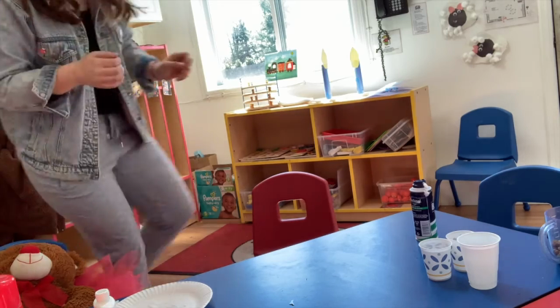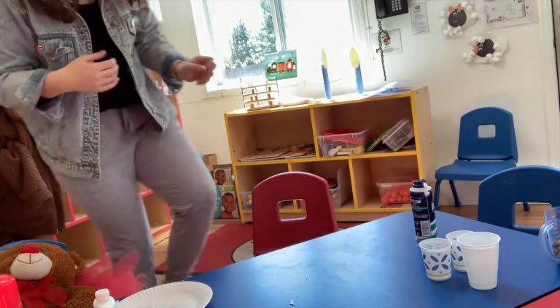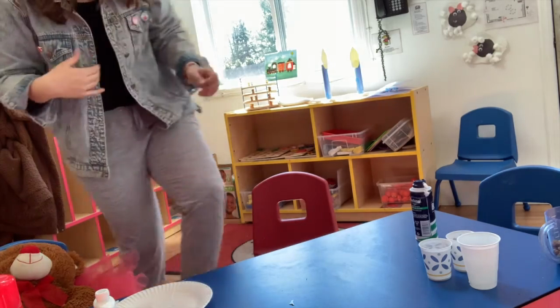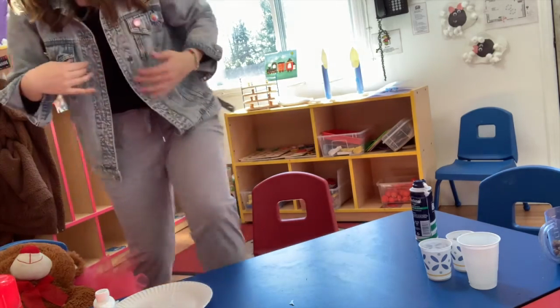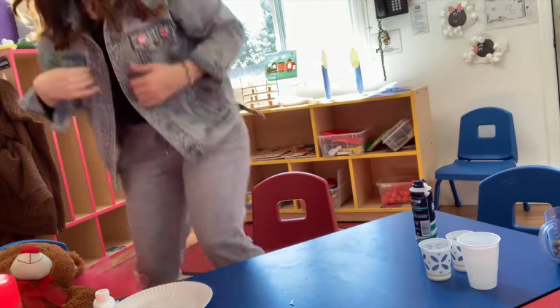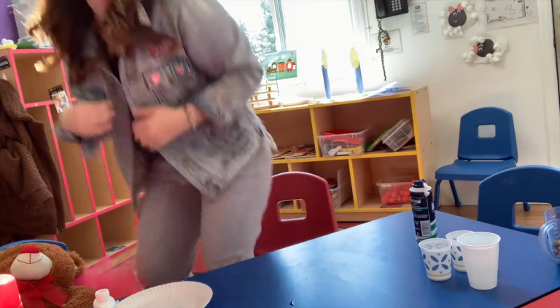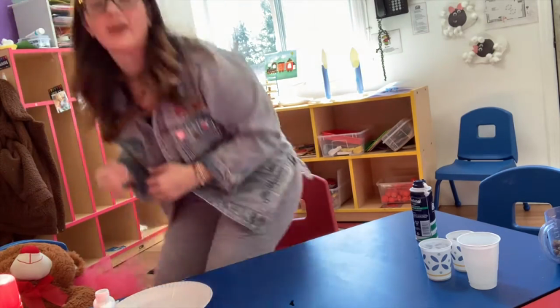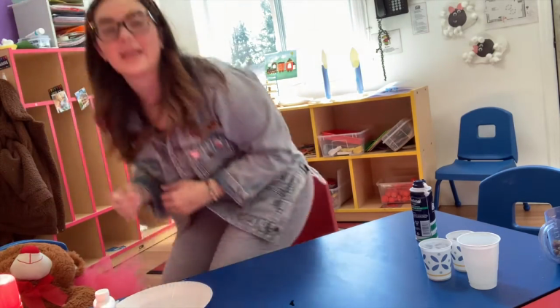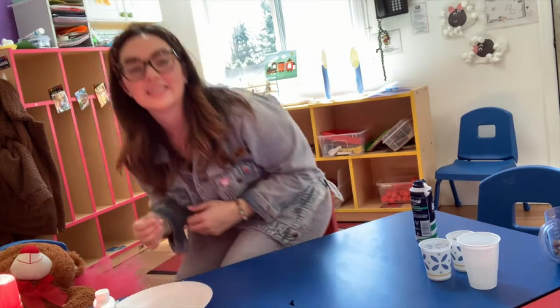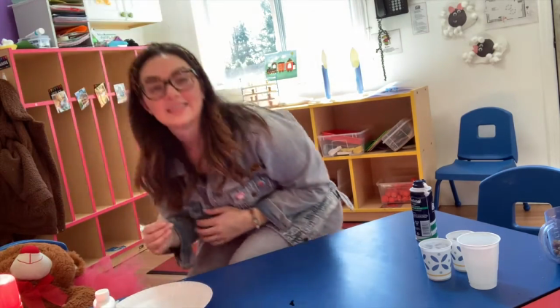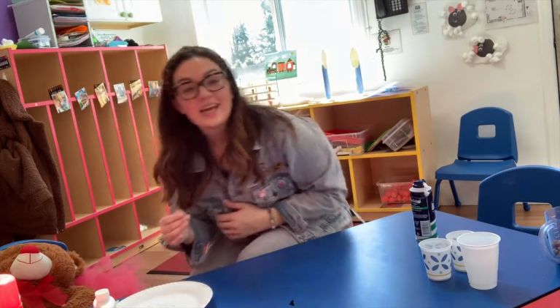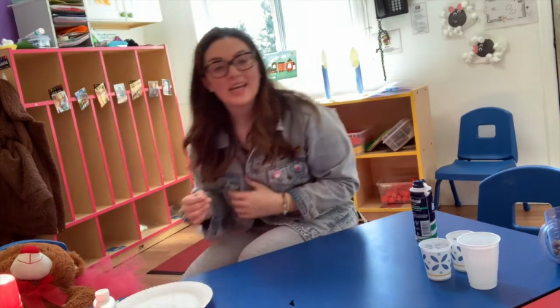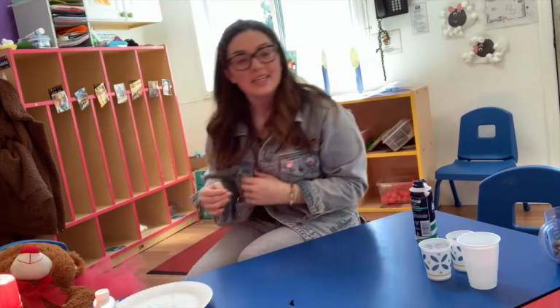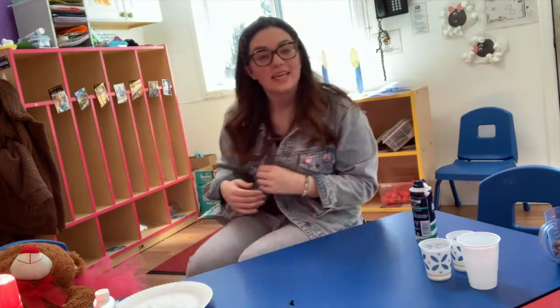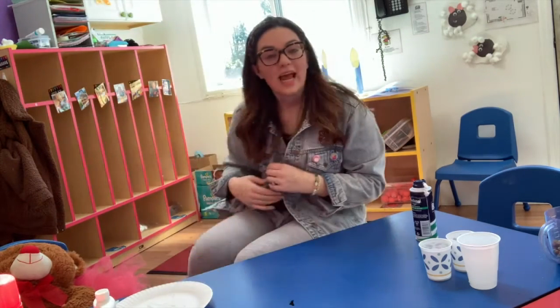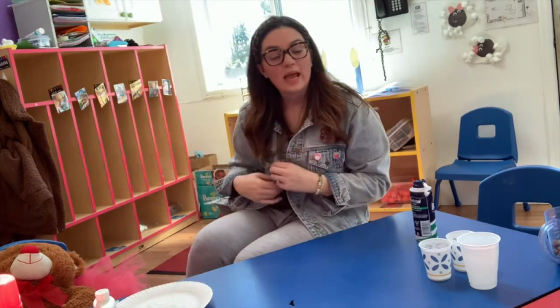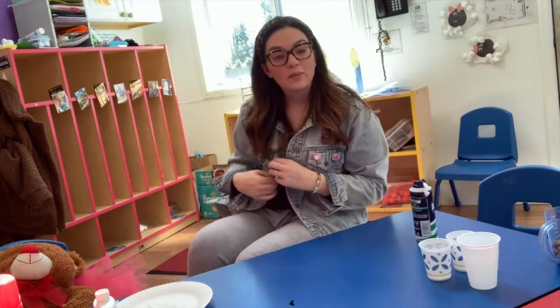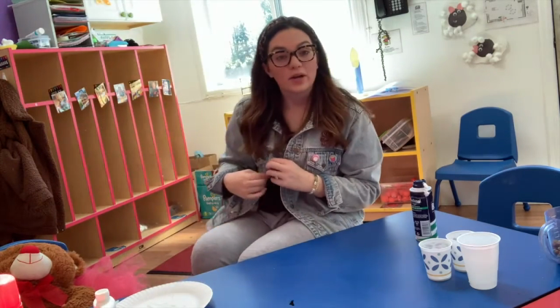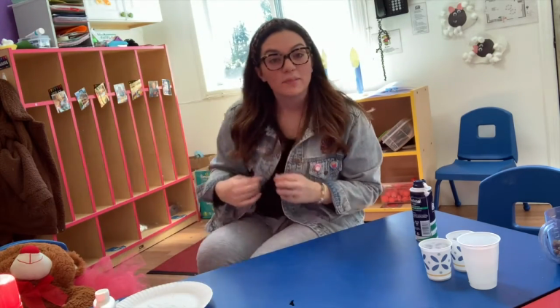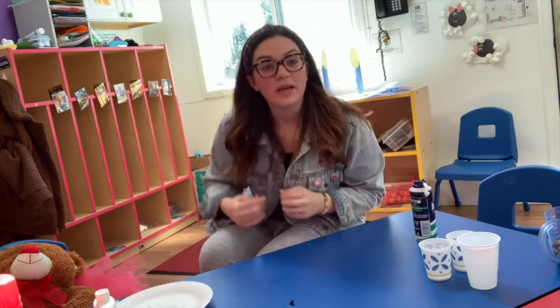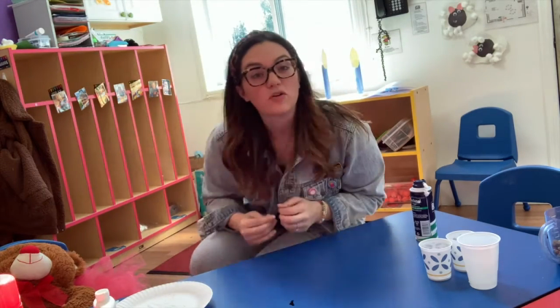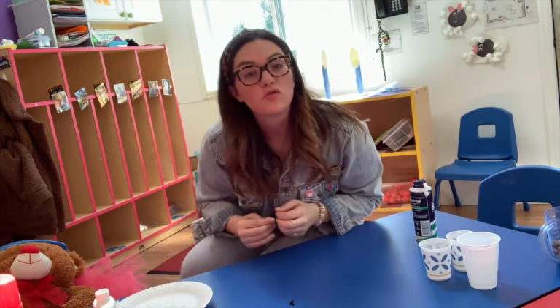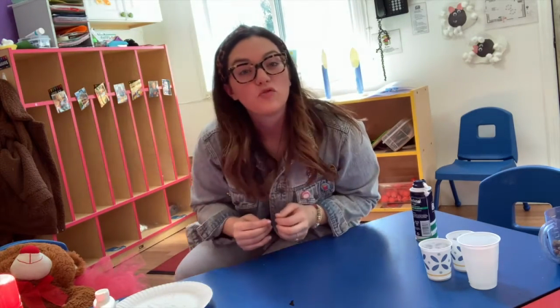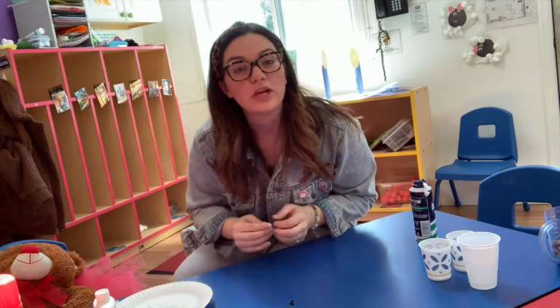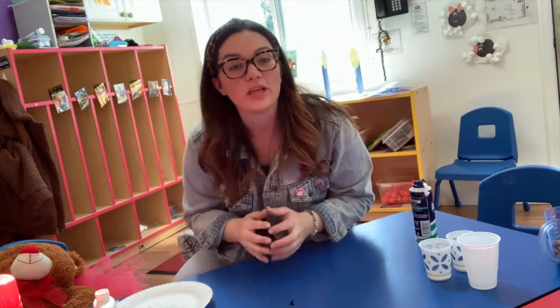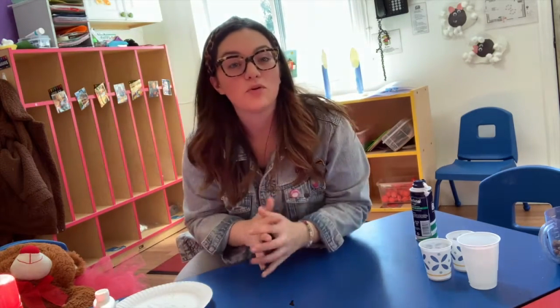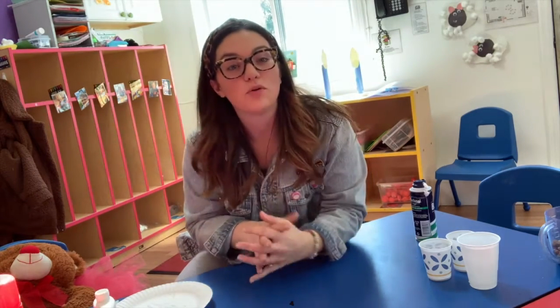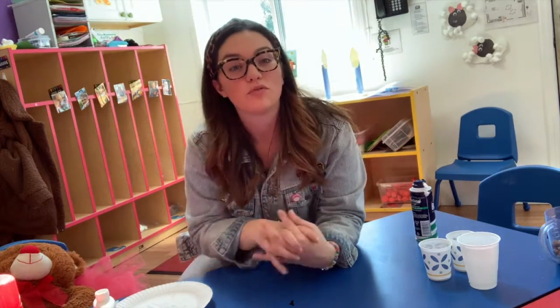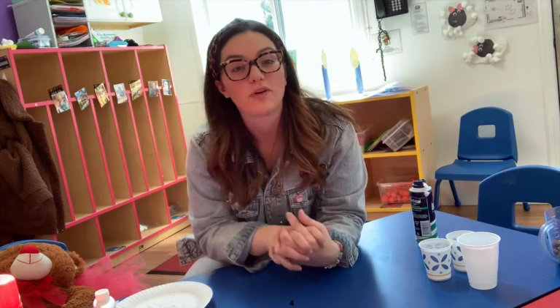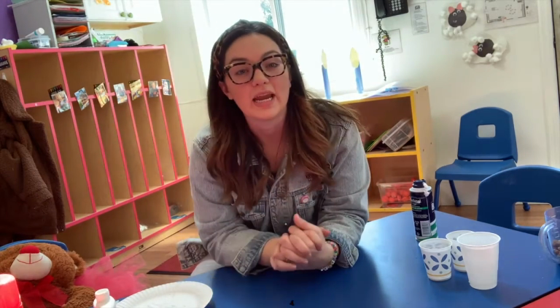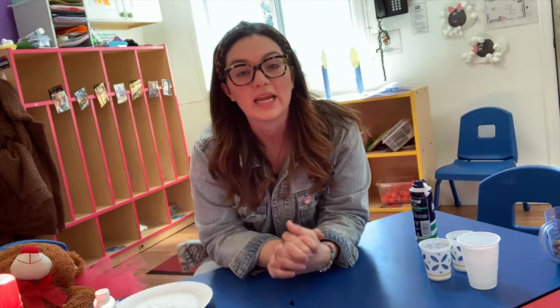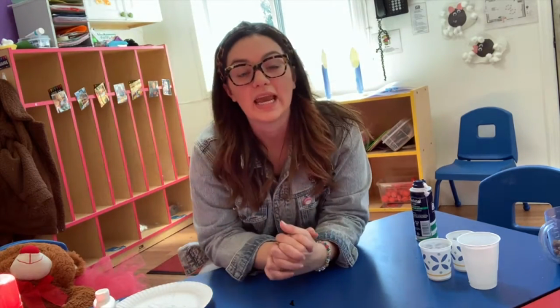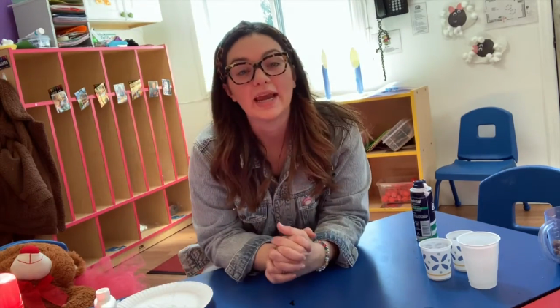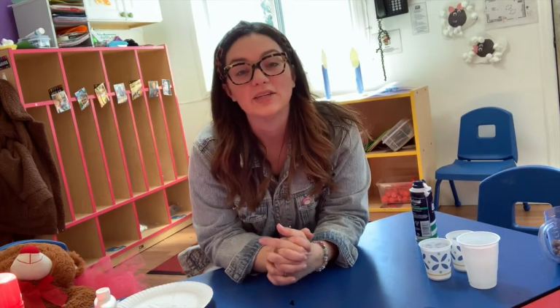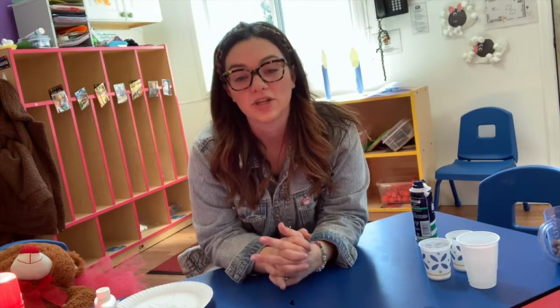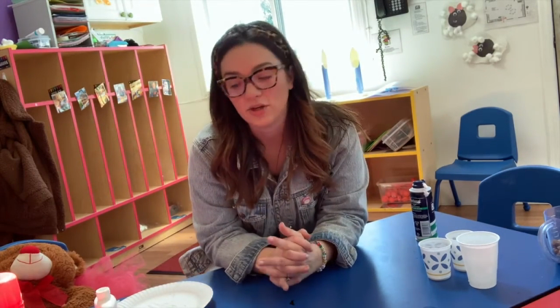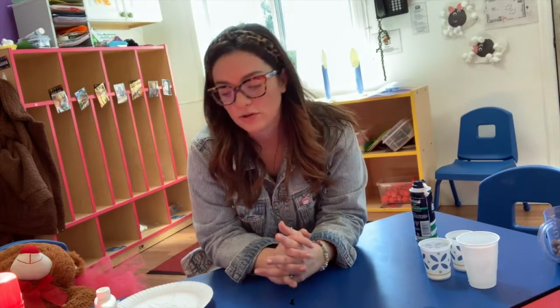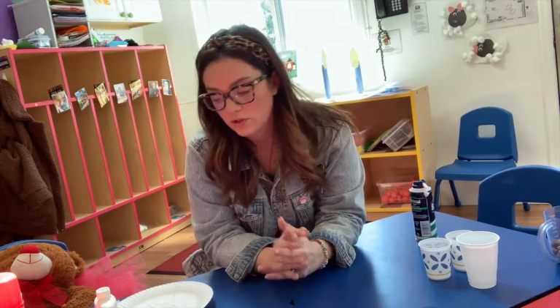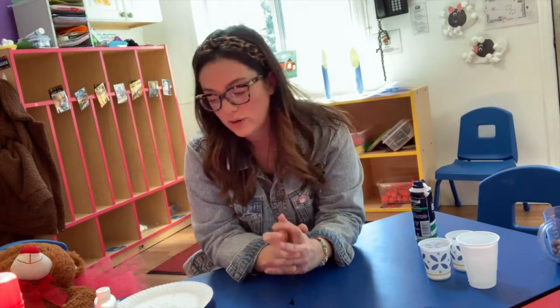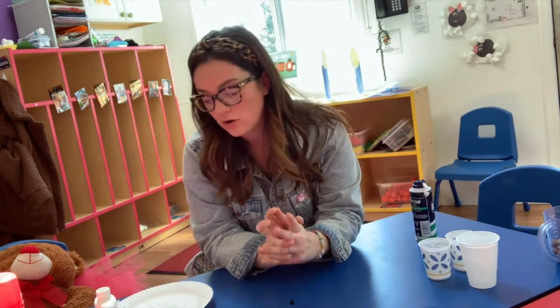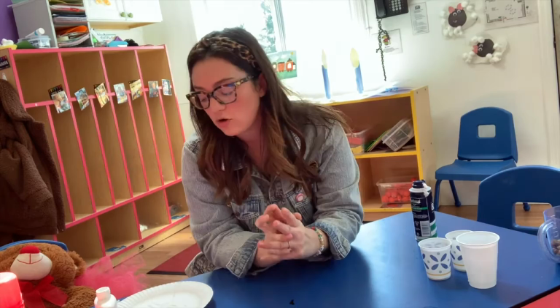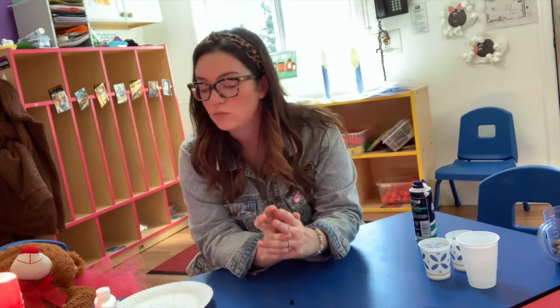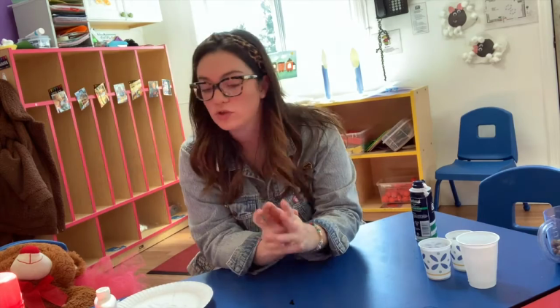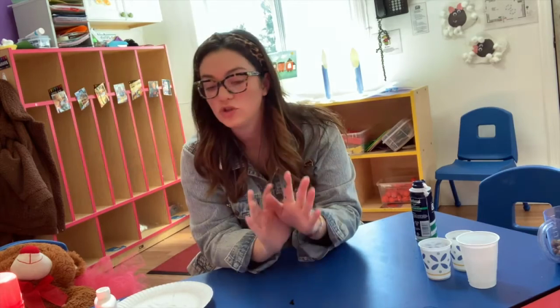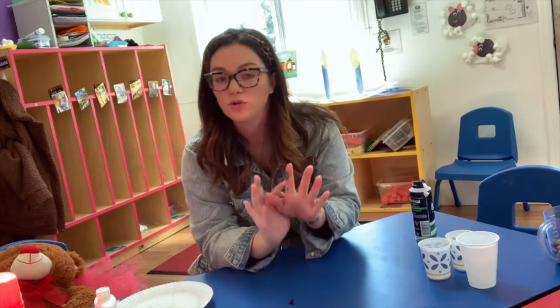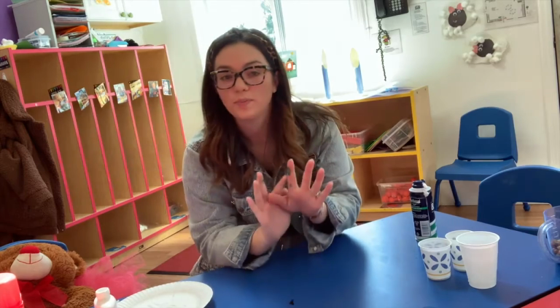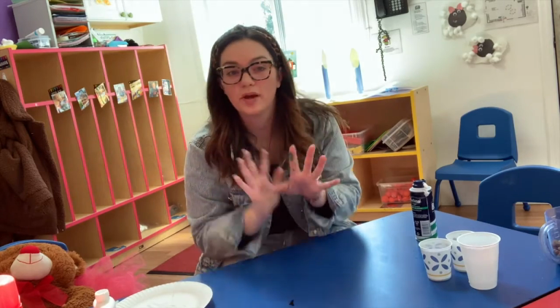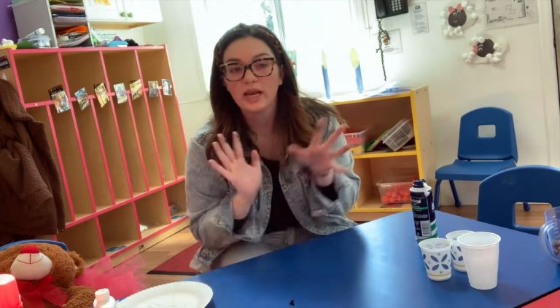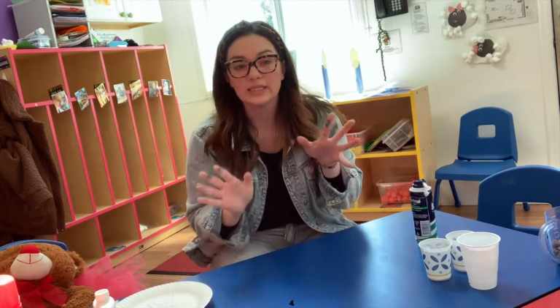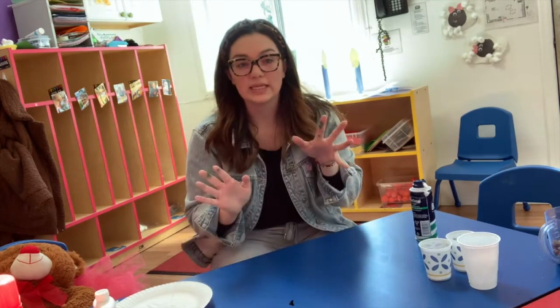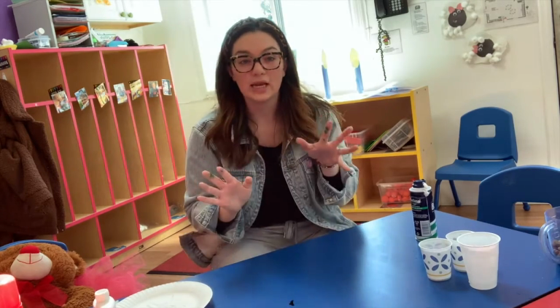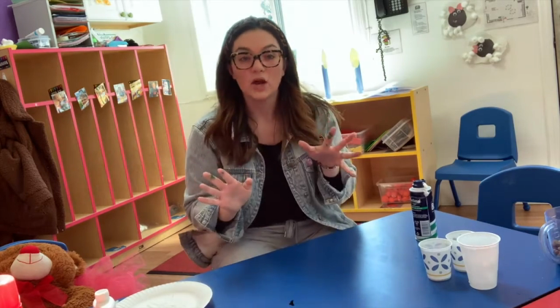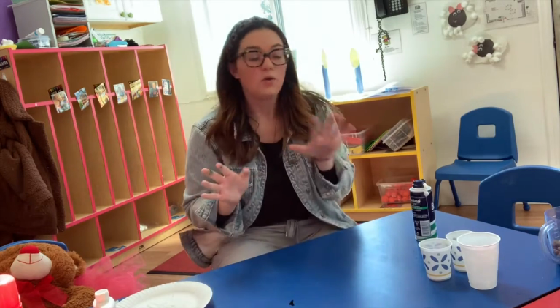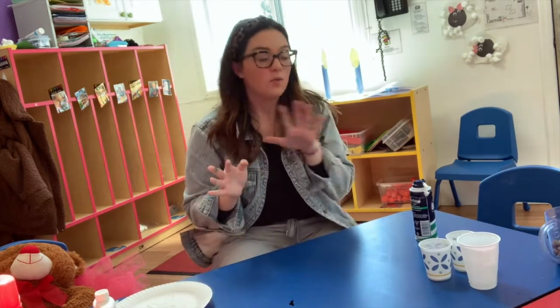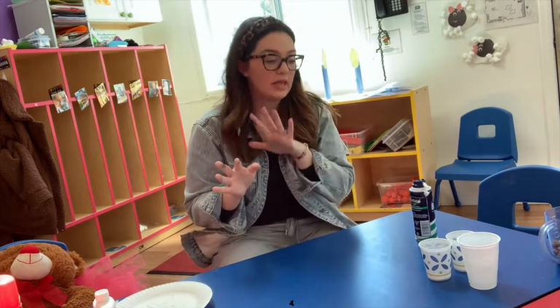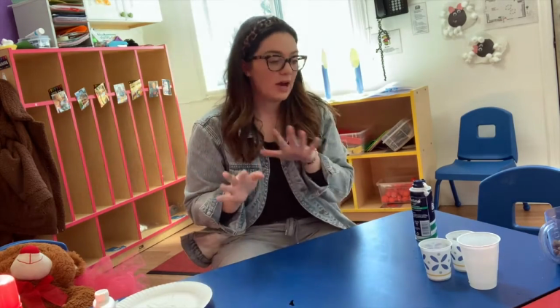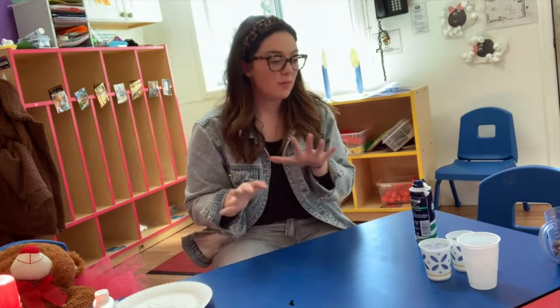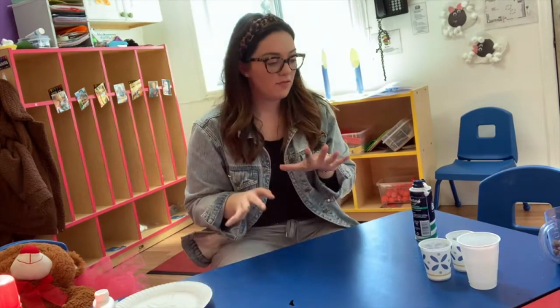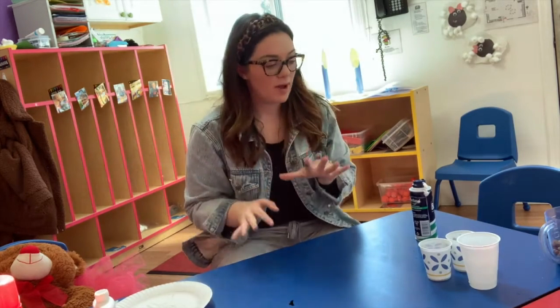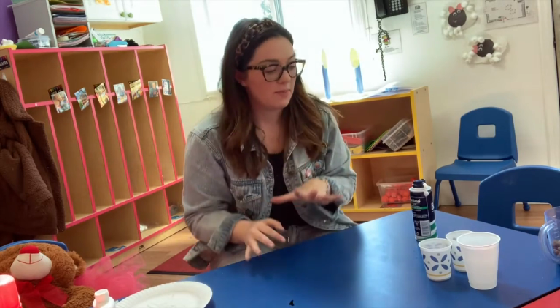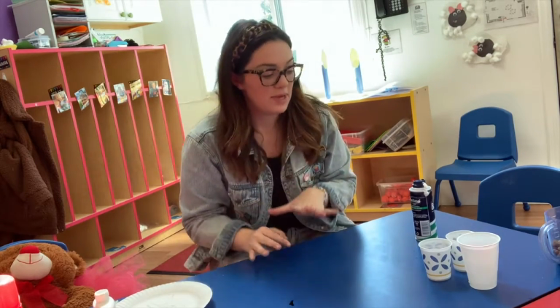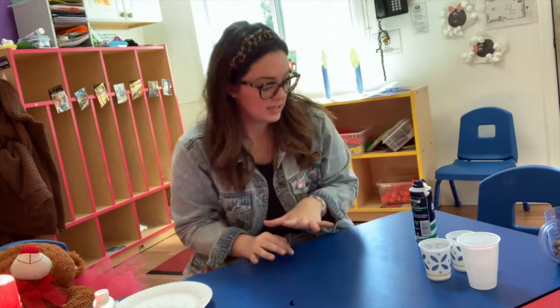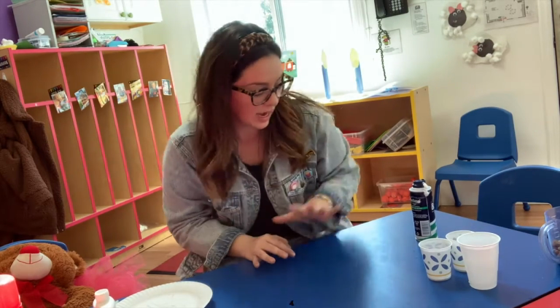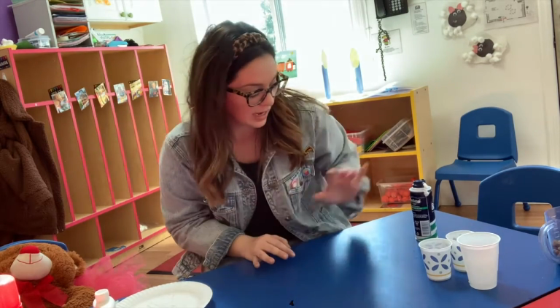All right, my friends, today we're going to make a really cool rain gauge that you can do at home, super easy, with the help of mommy and daddy.